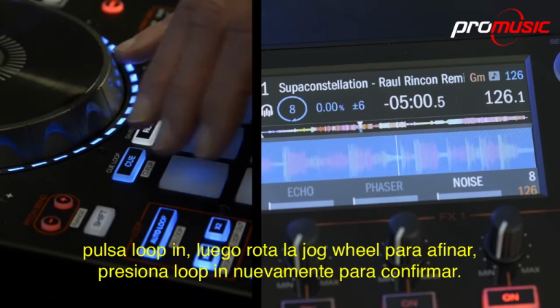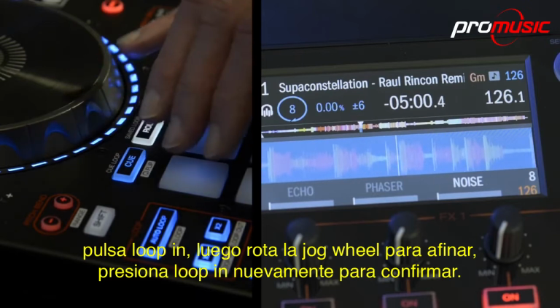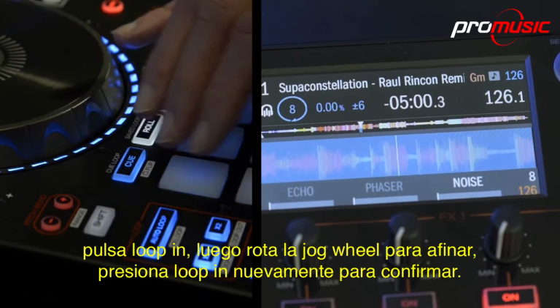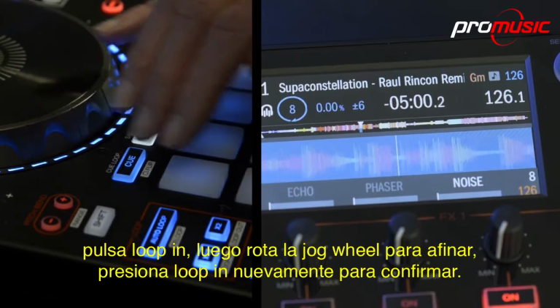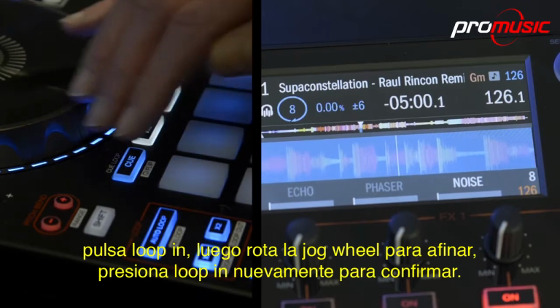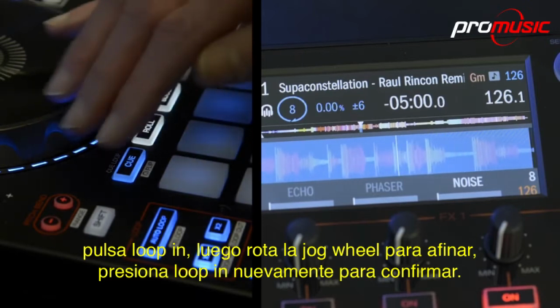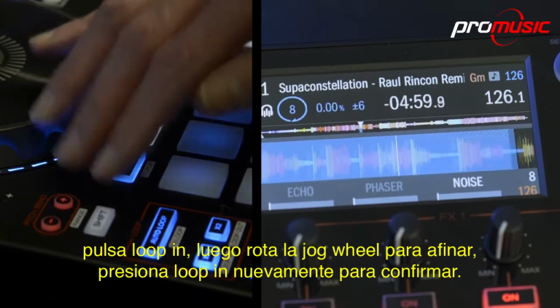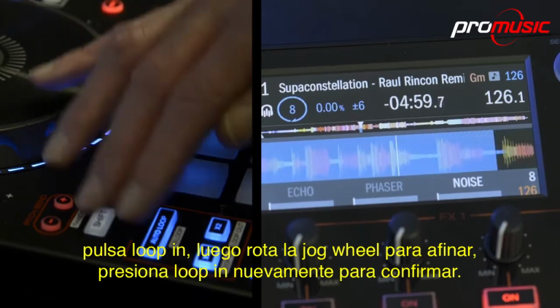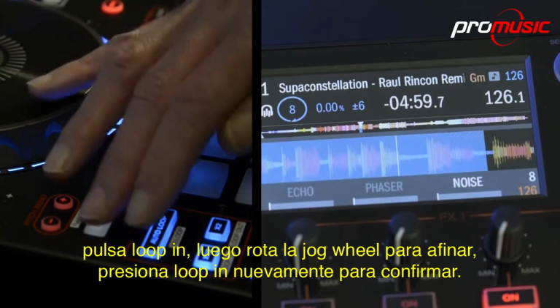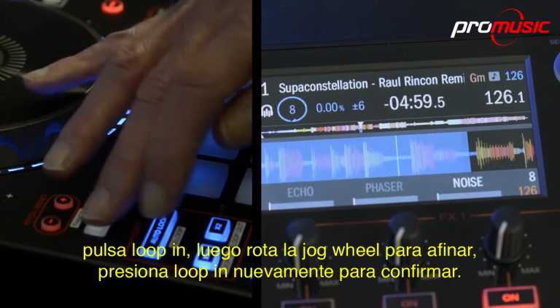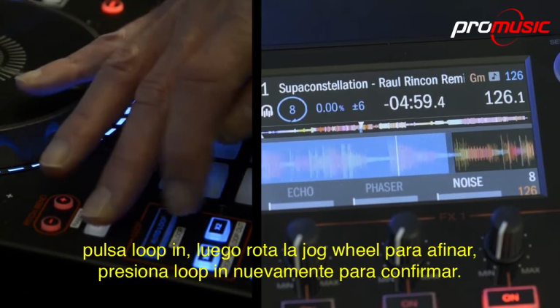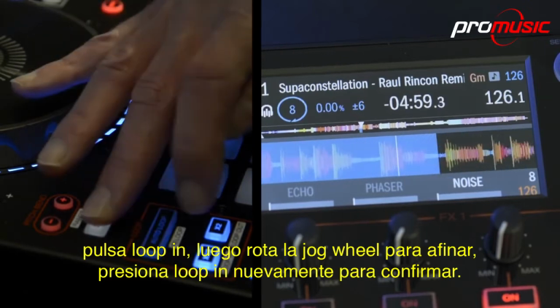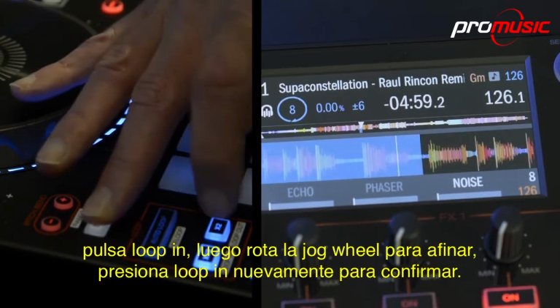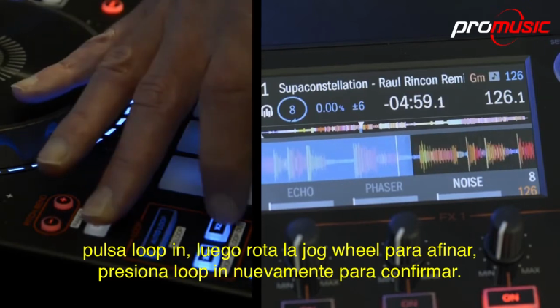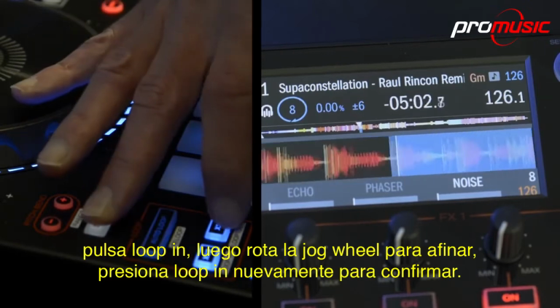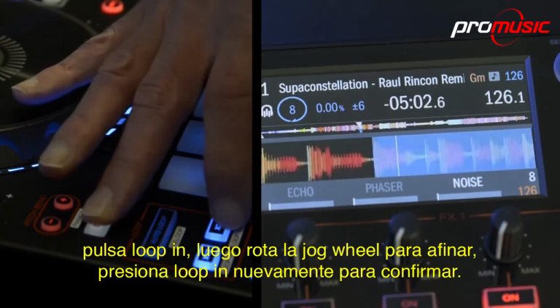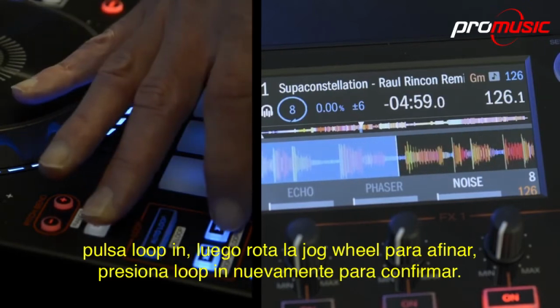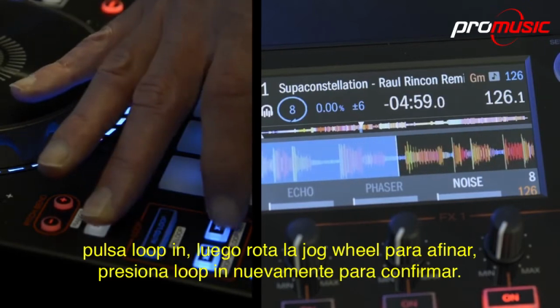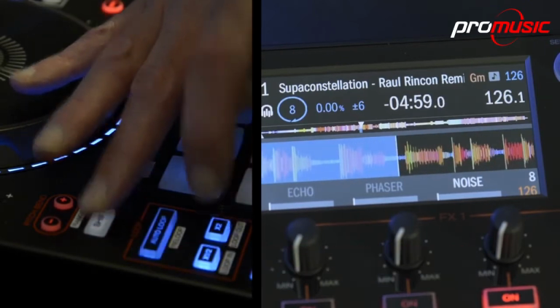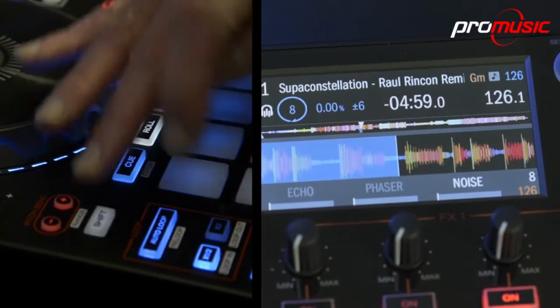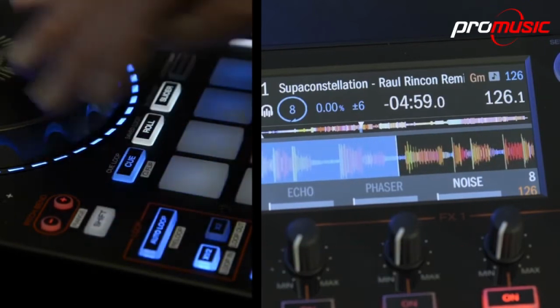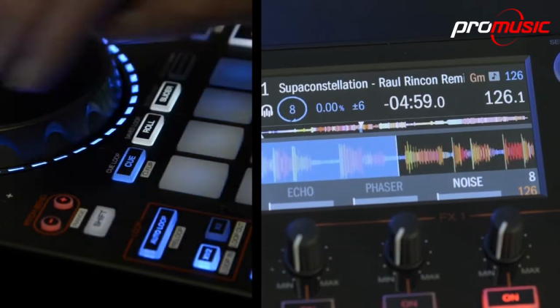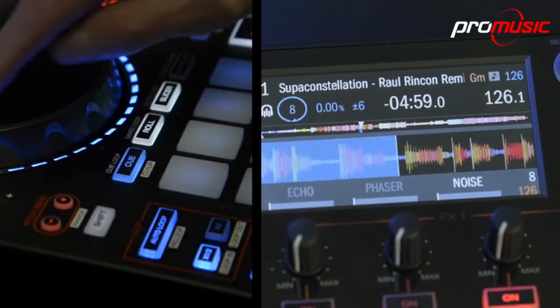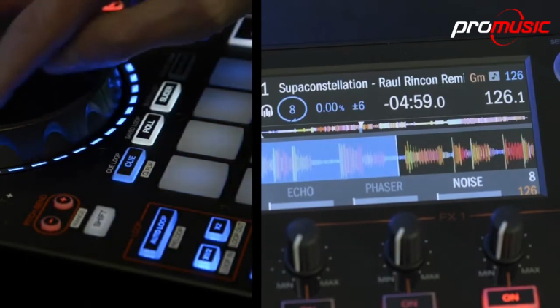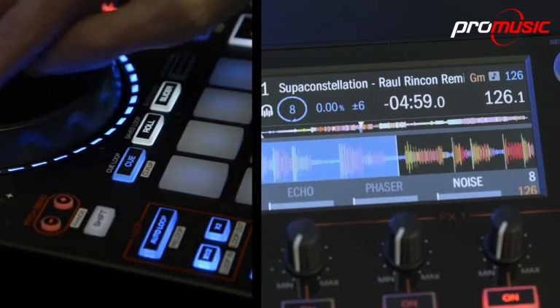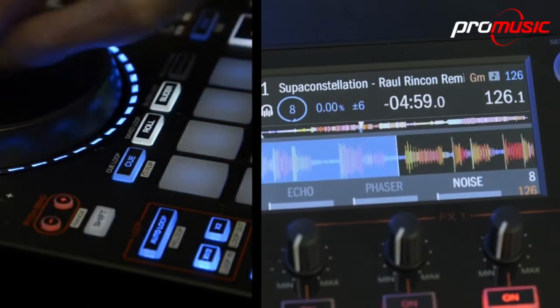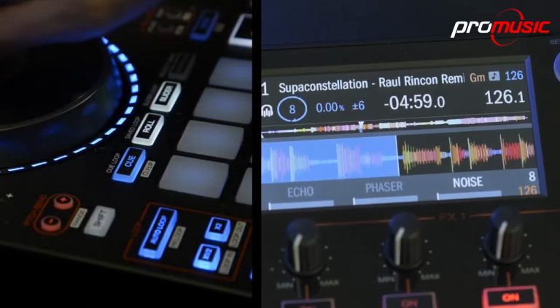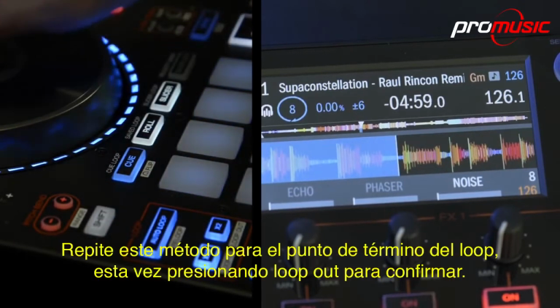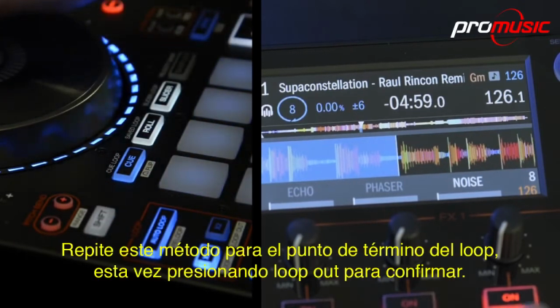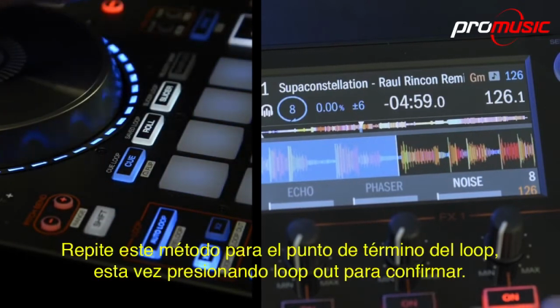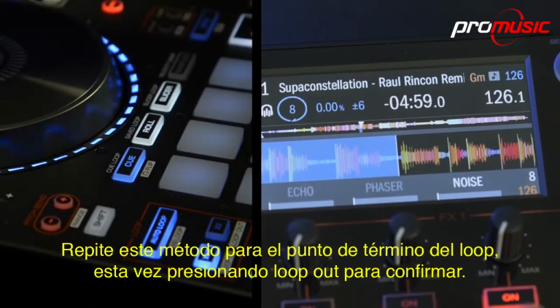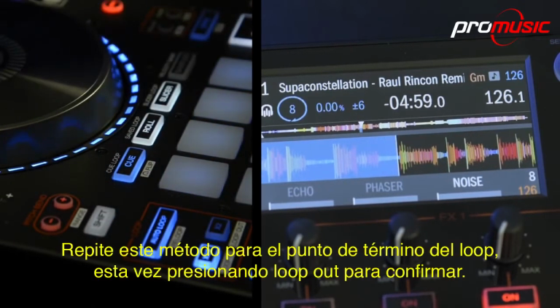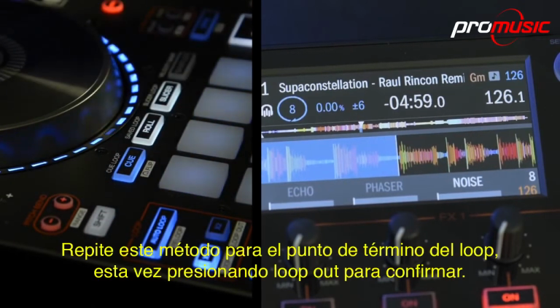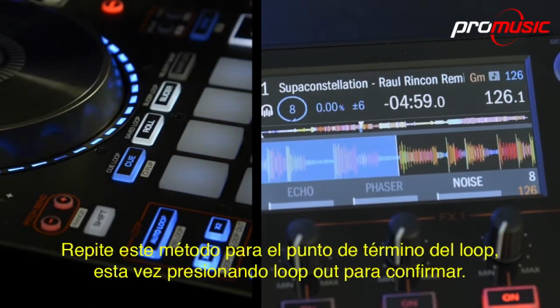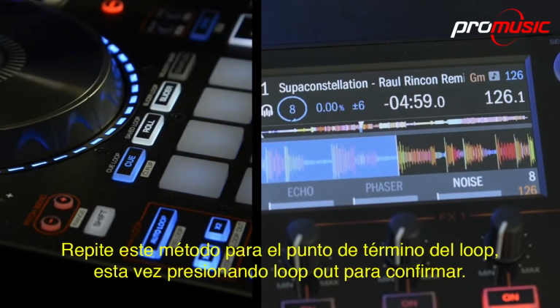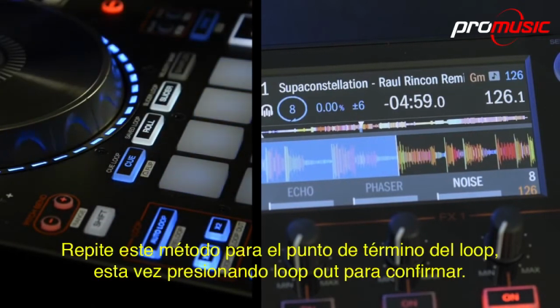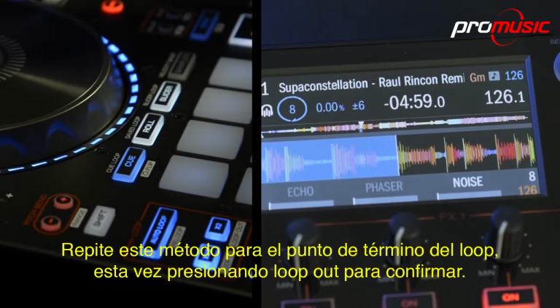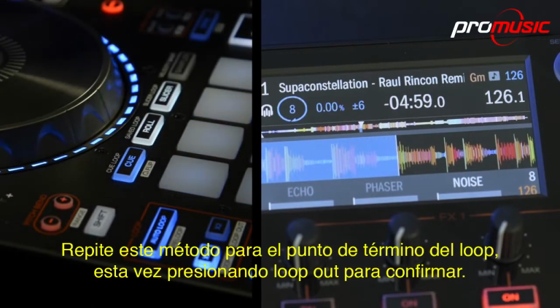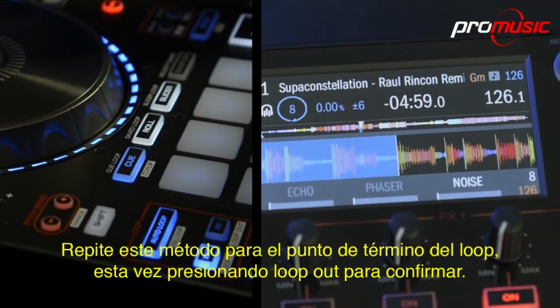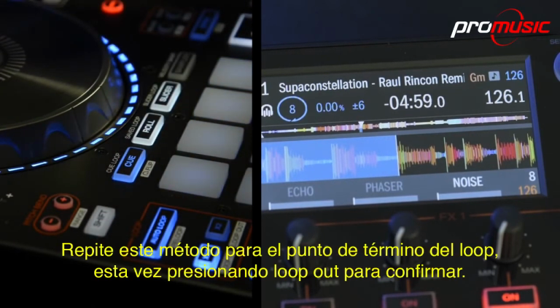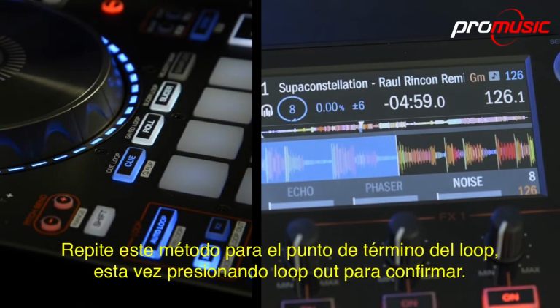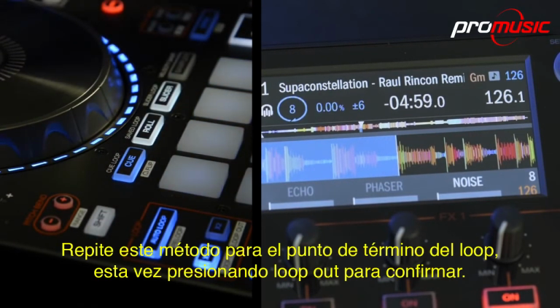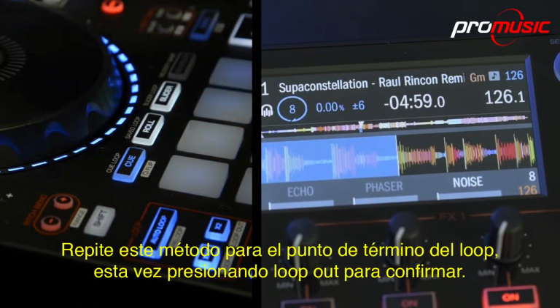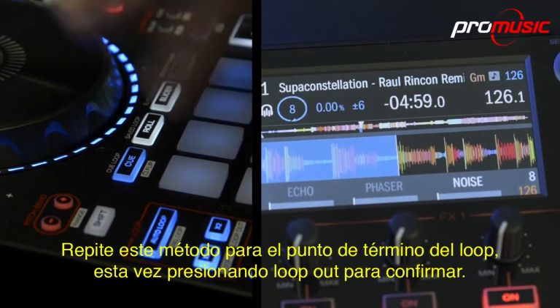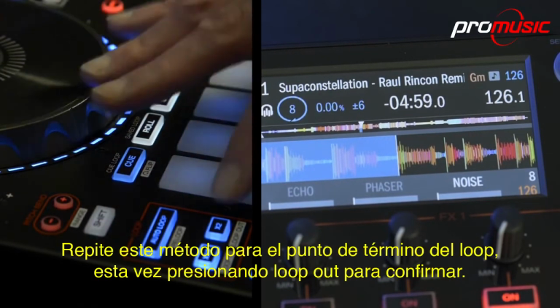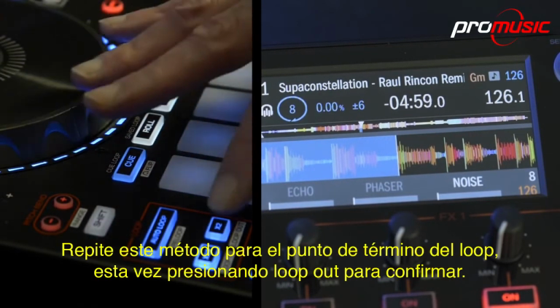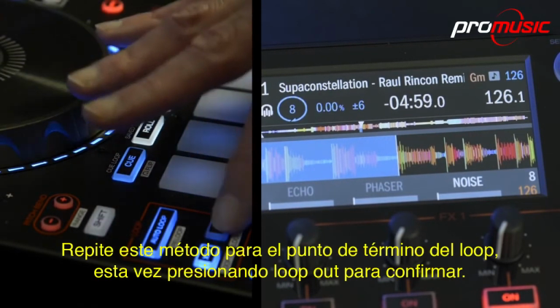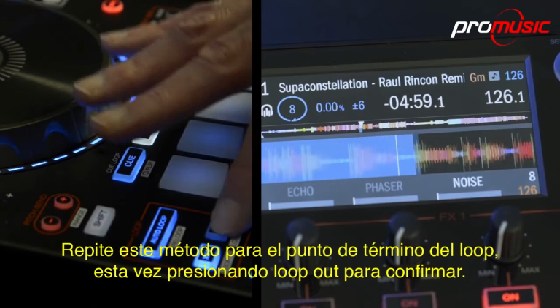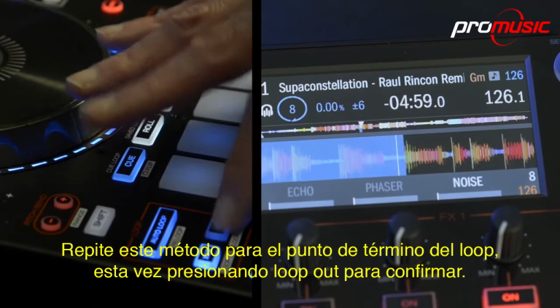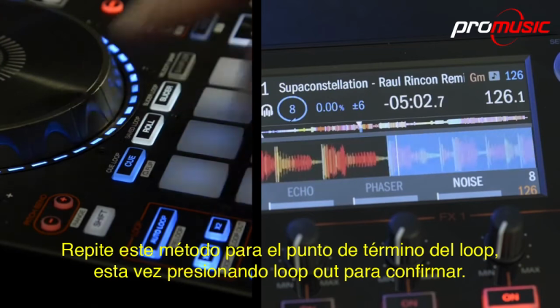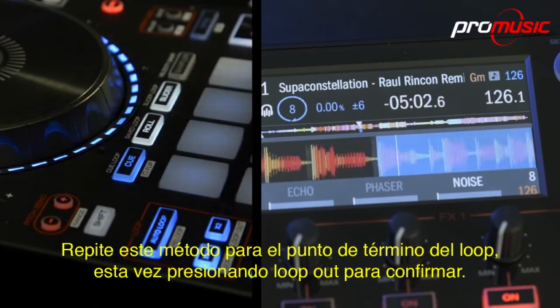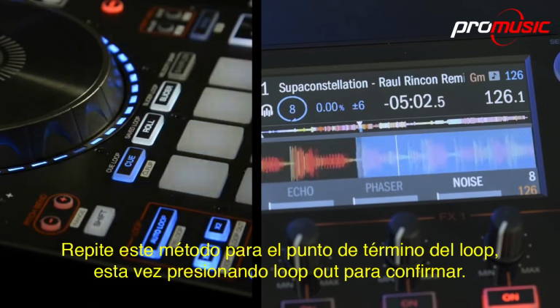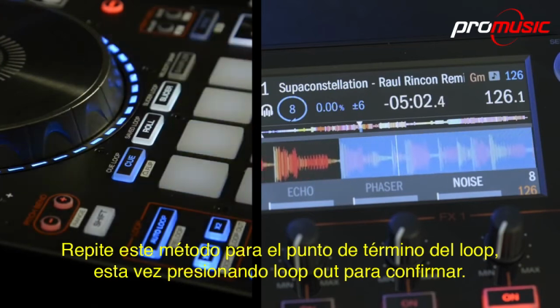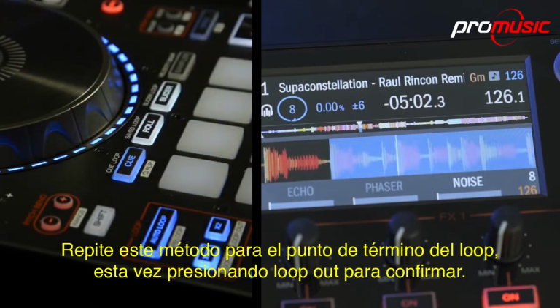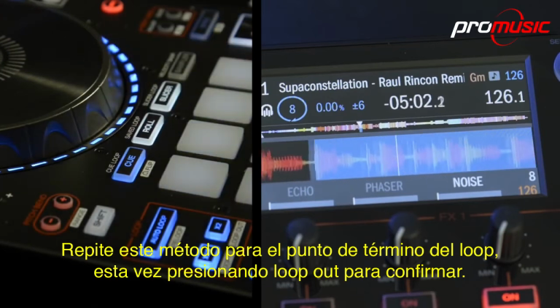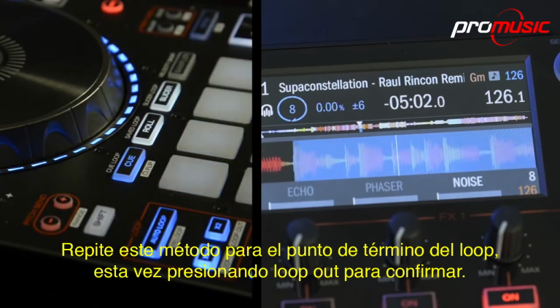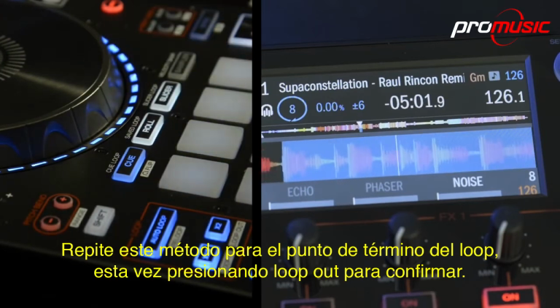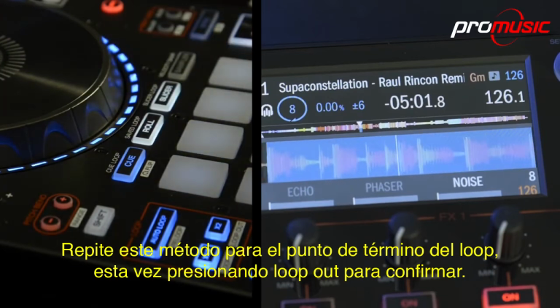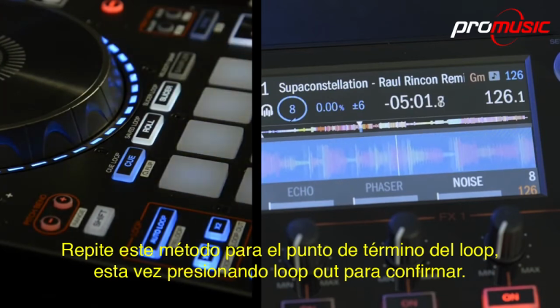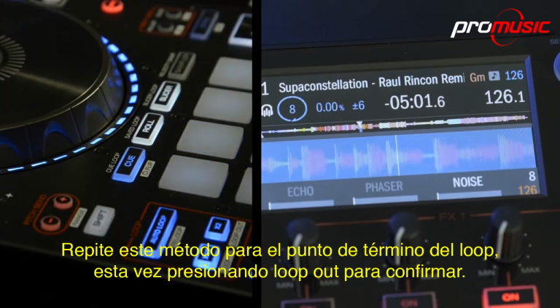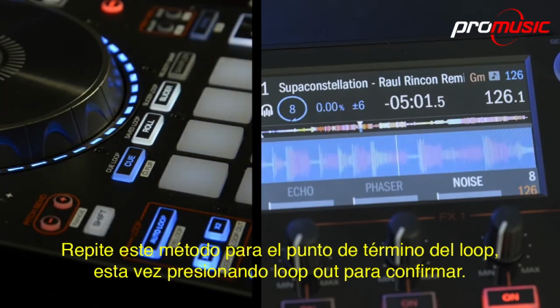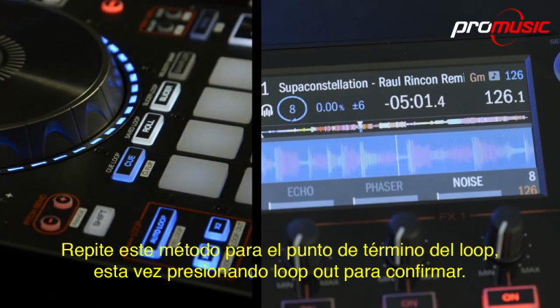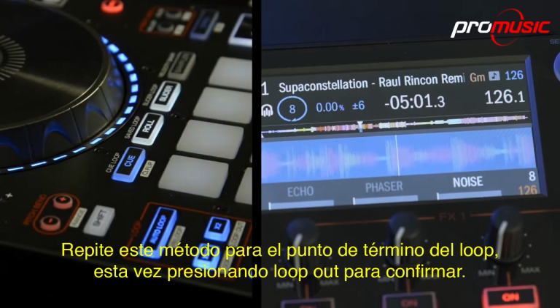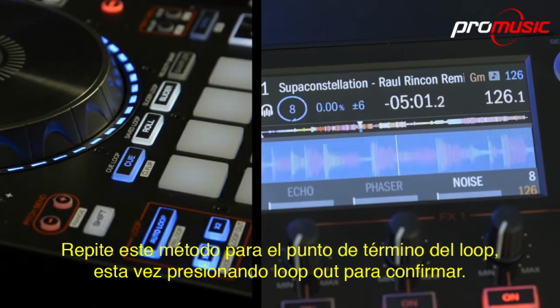Press loop in again to commit. Repeat this method for the loop end point, this time pressing loop out to commit.